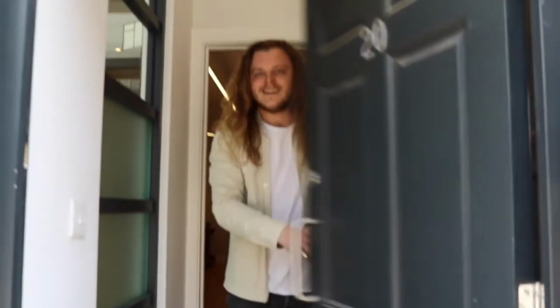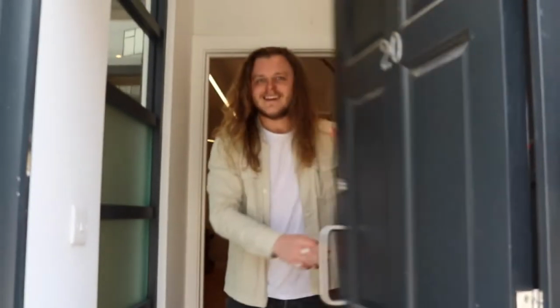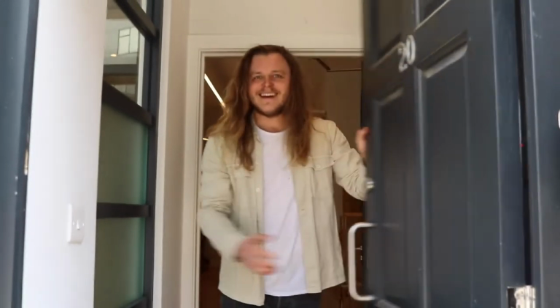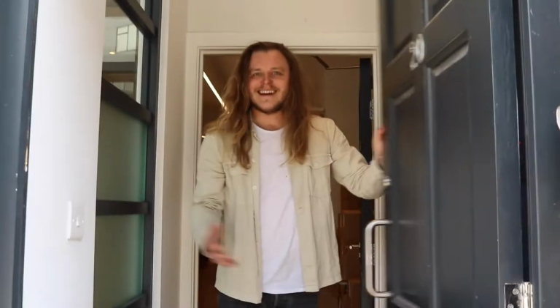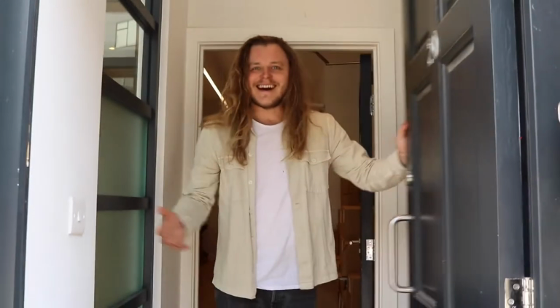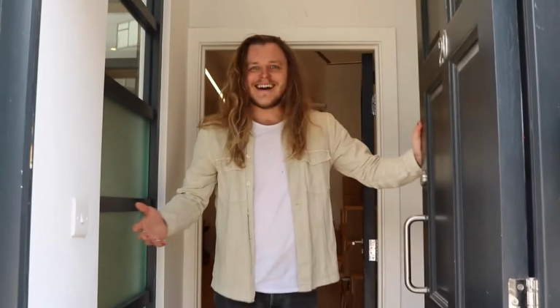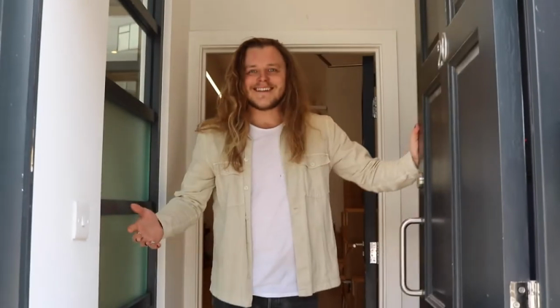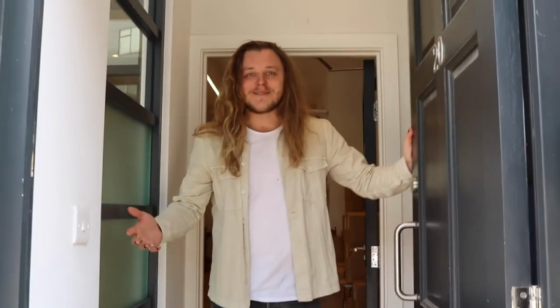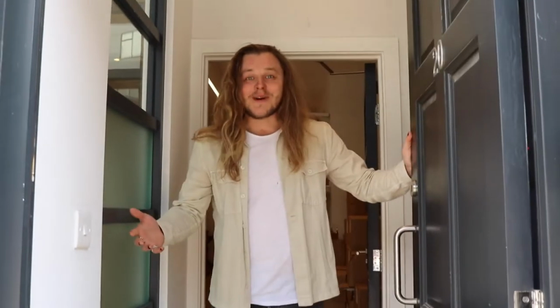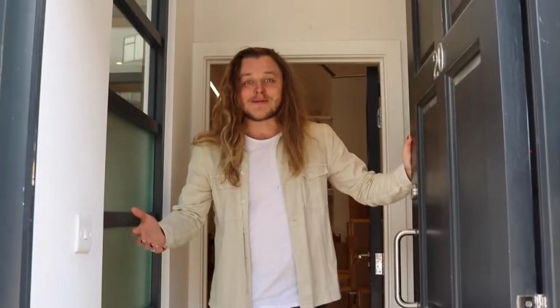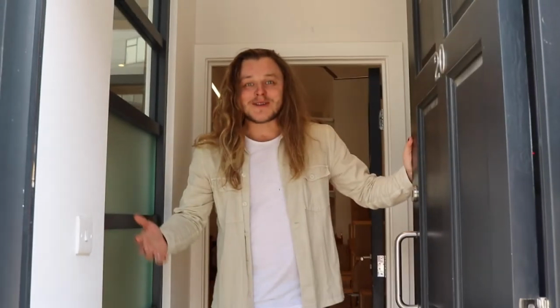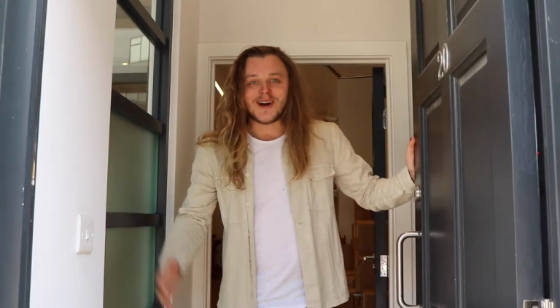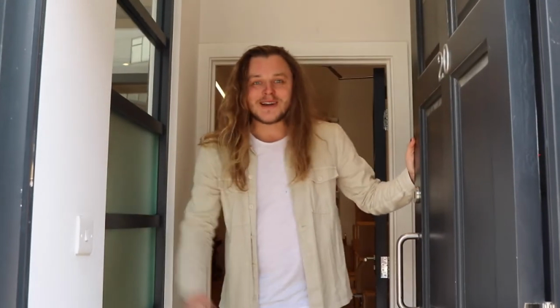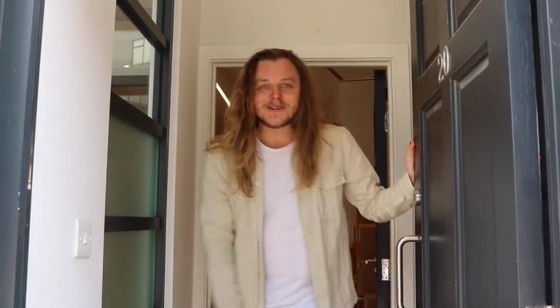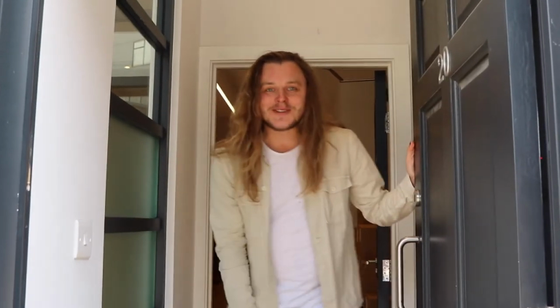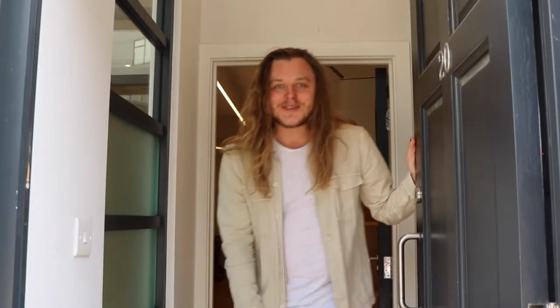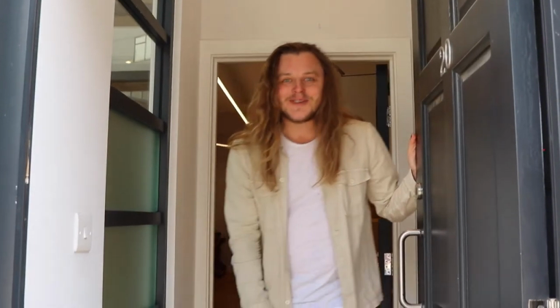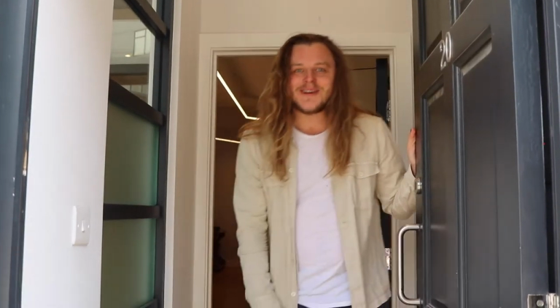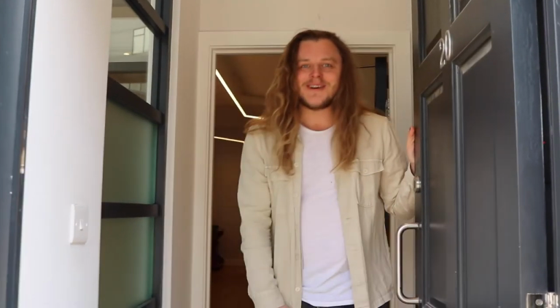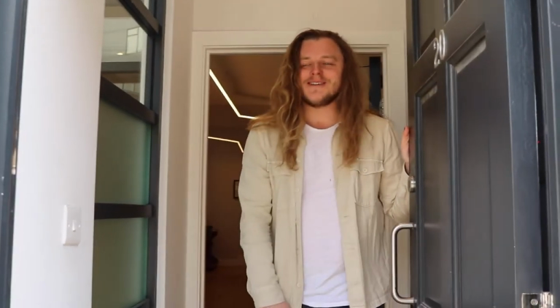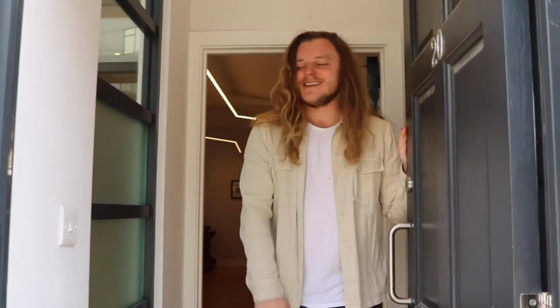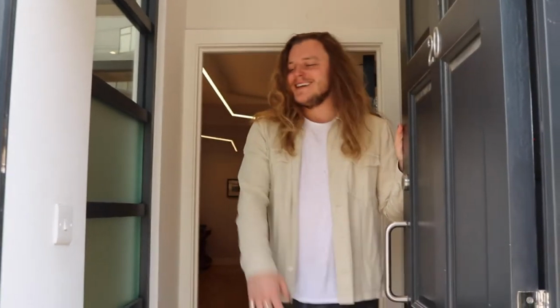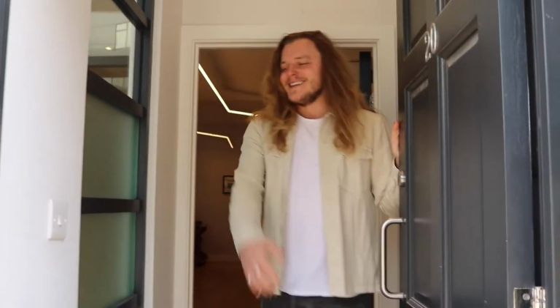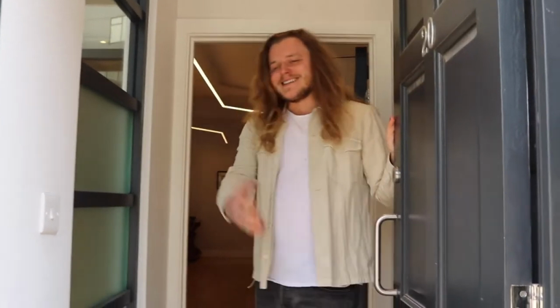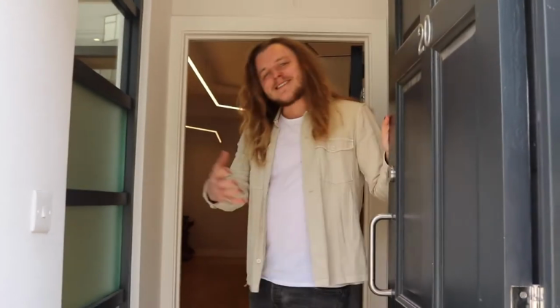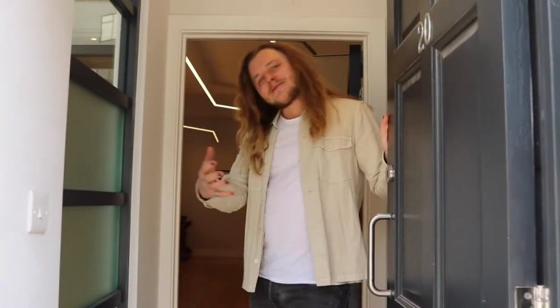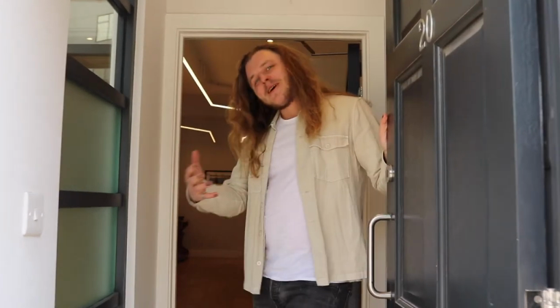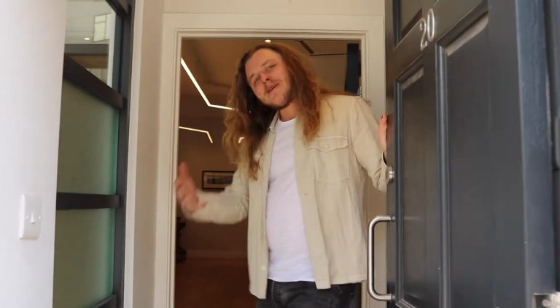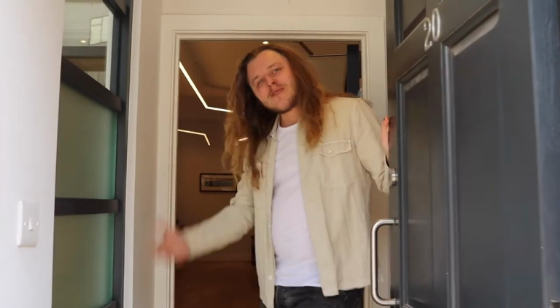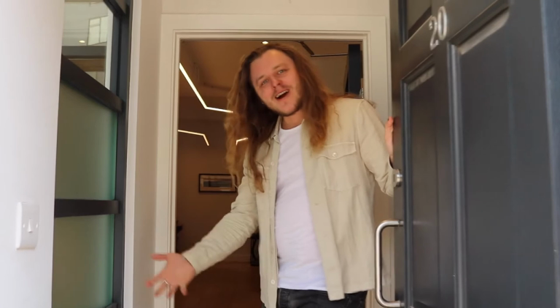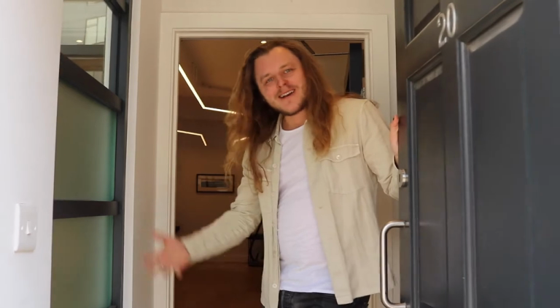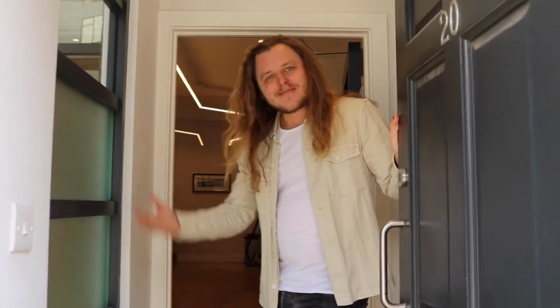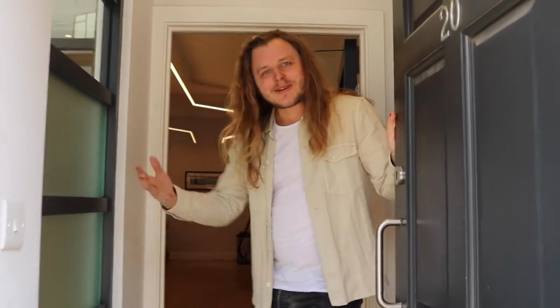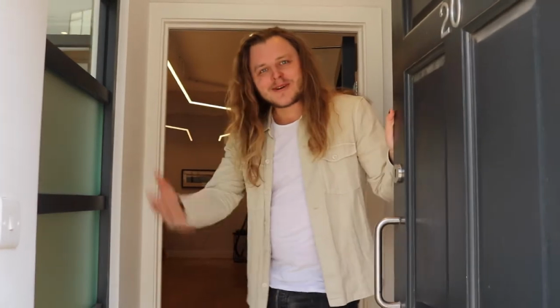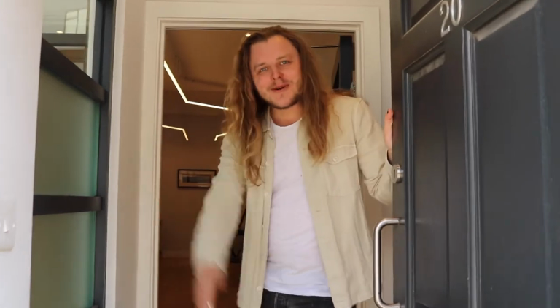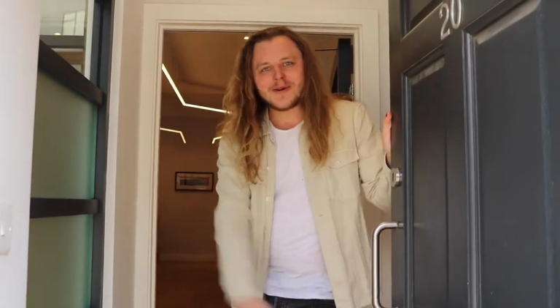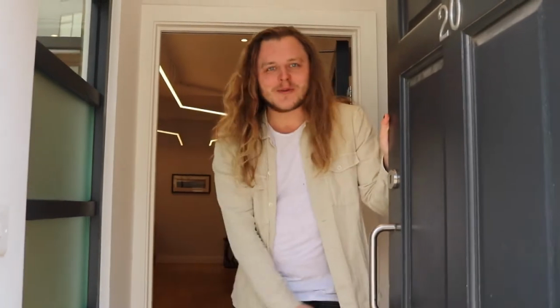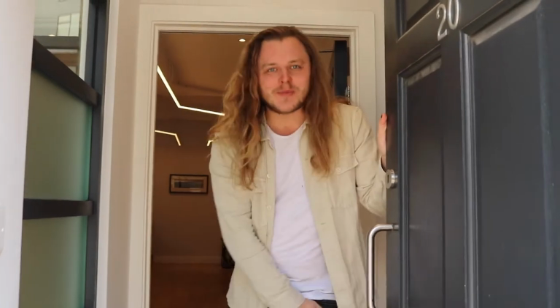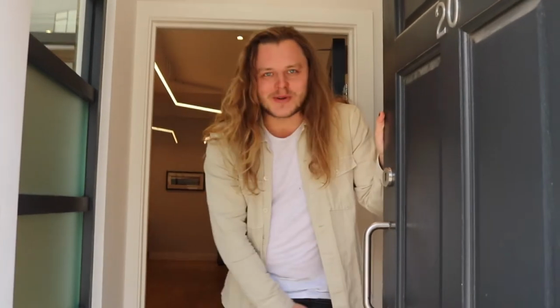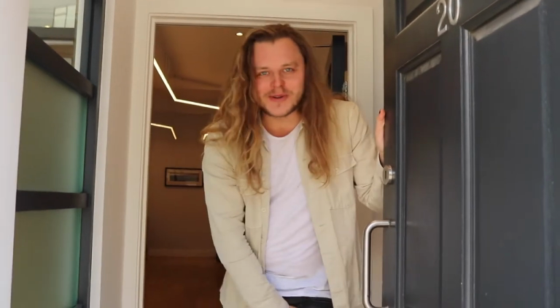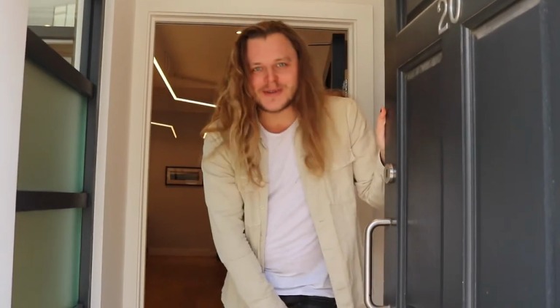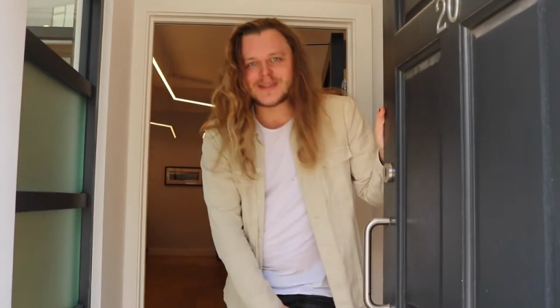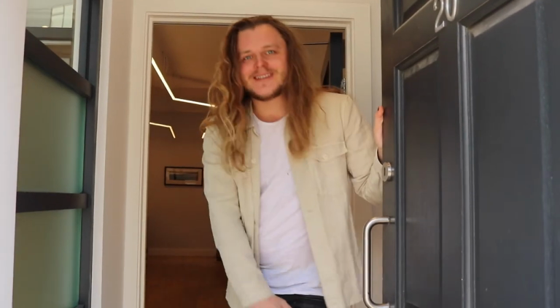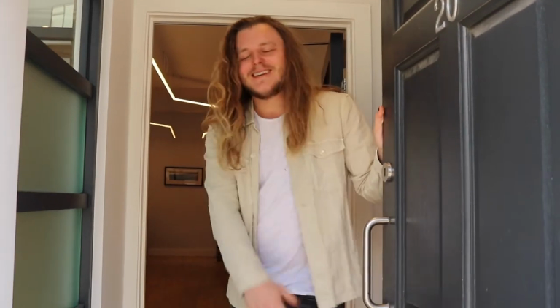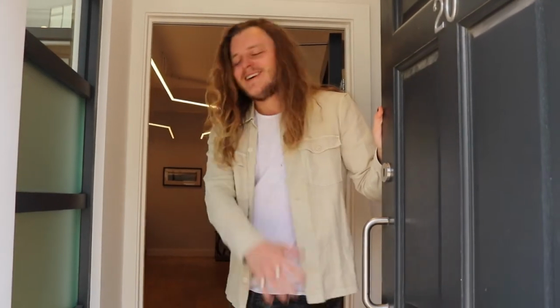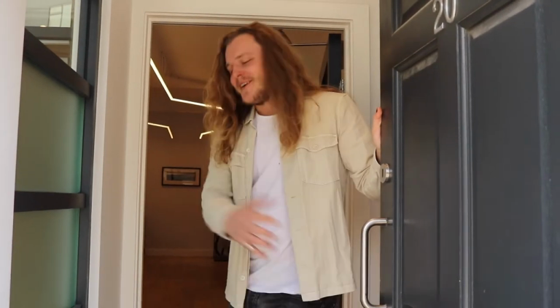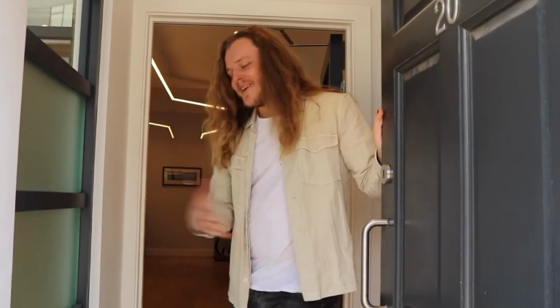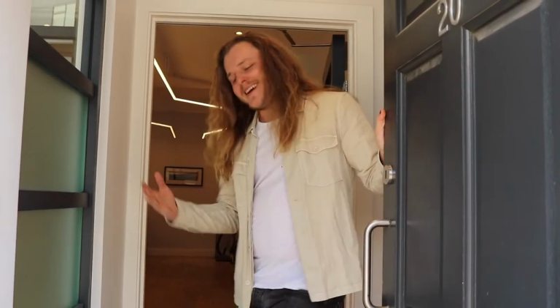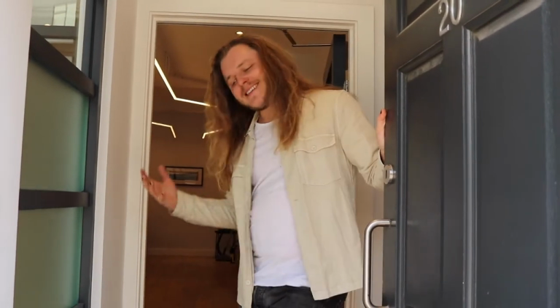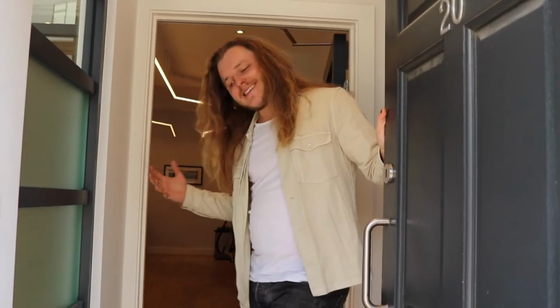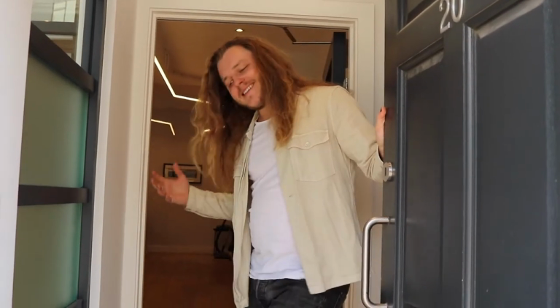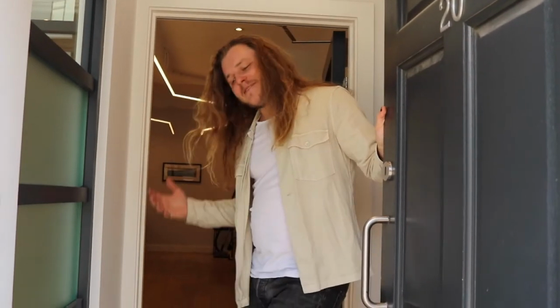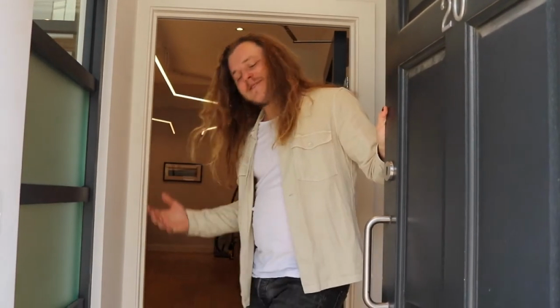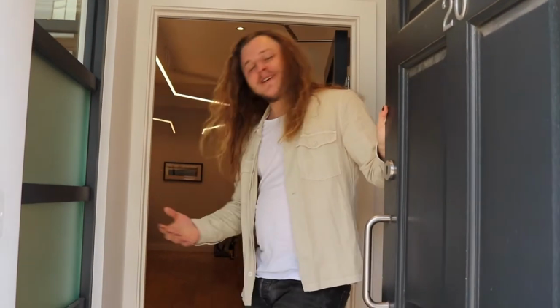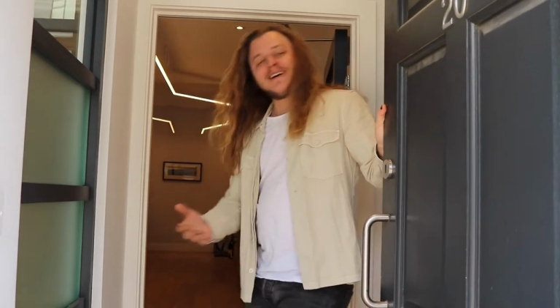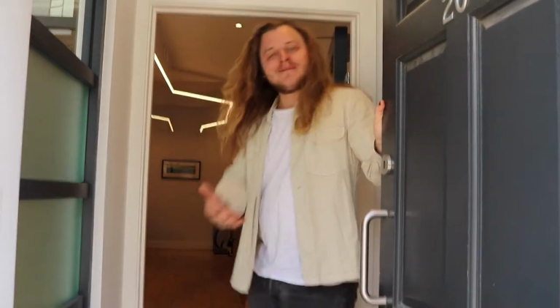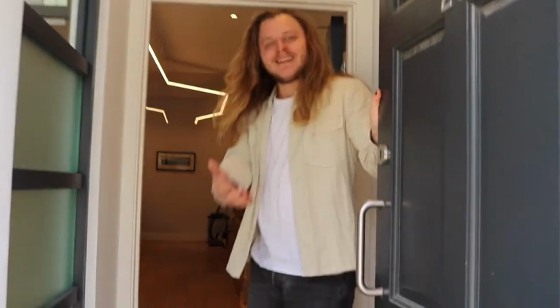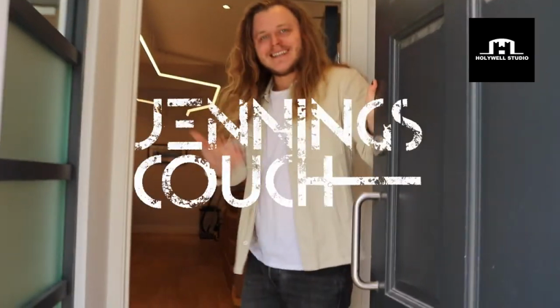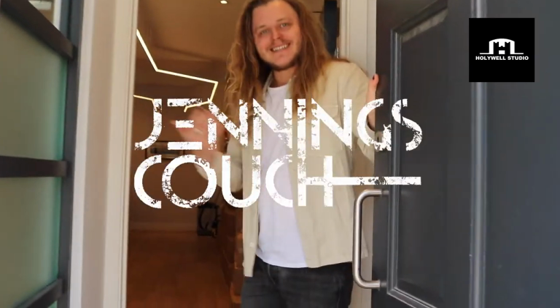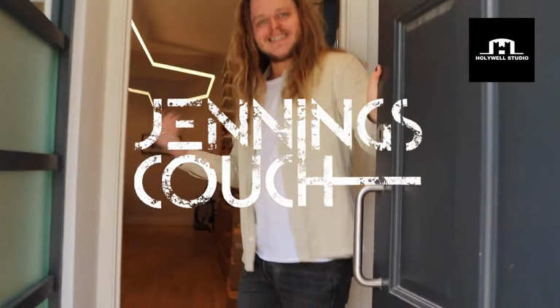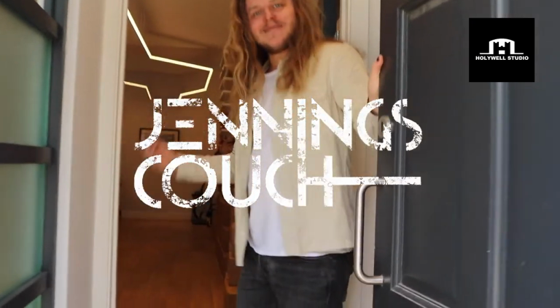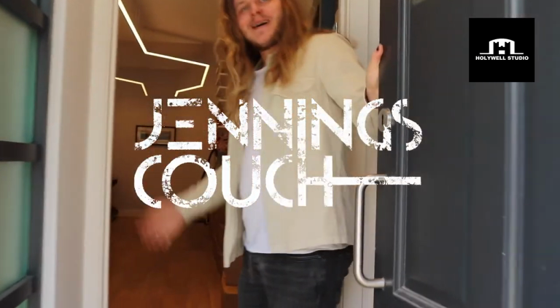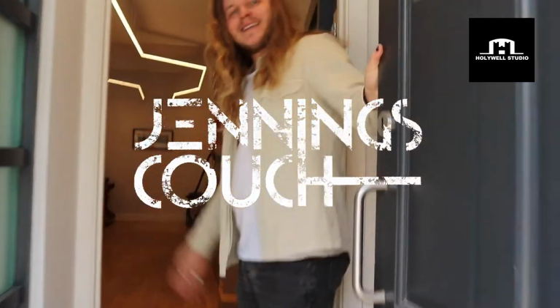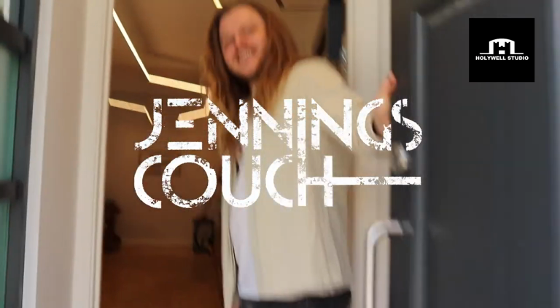Hey guys, welcome to Hollywood Studio. This is where I write, record, produce, all kinds of stuff. So come in and see the magic.